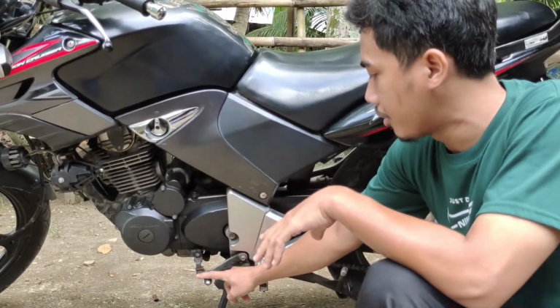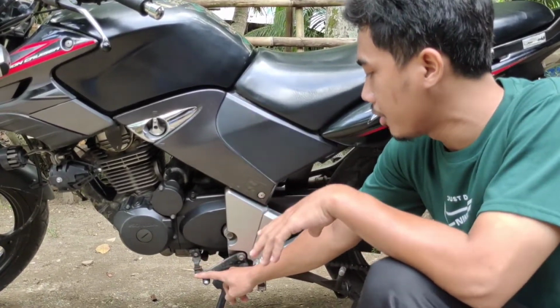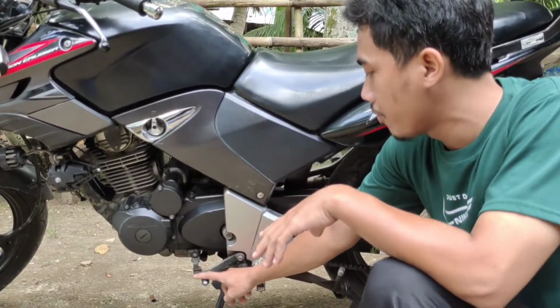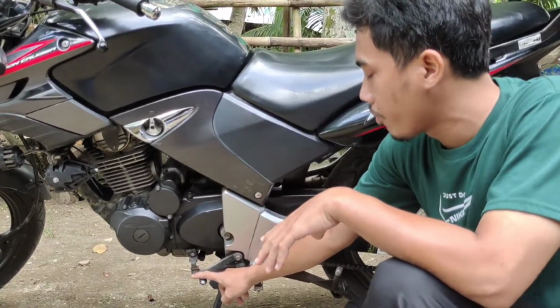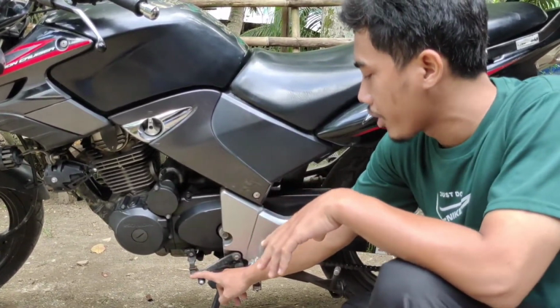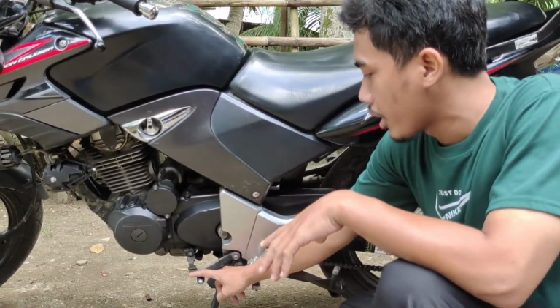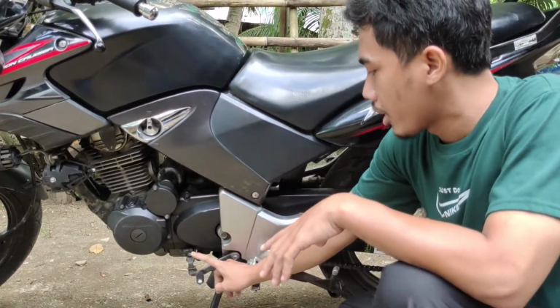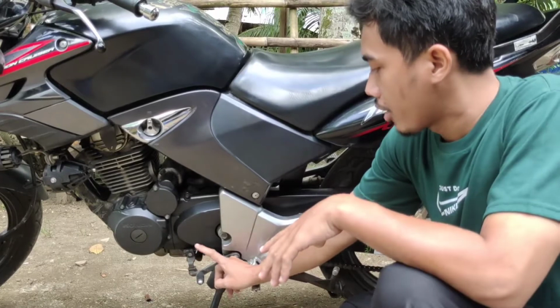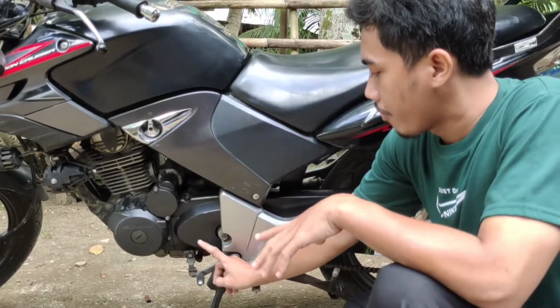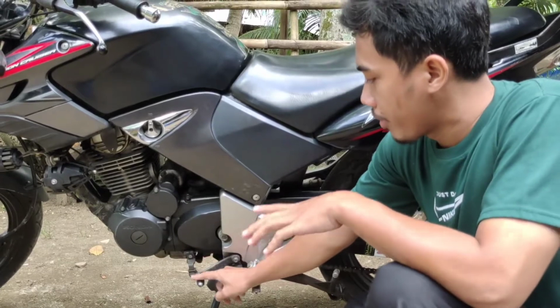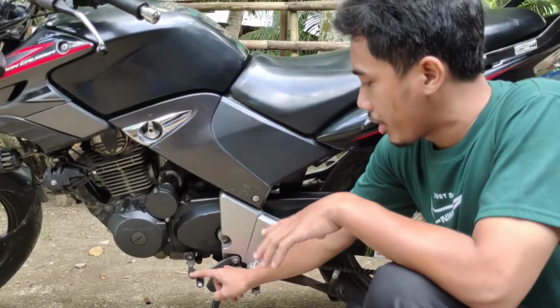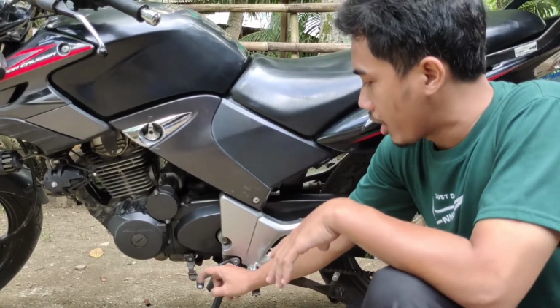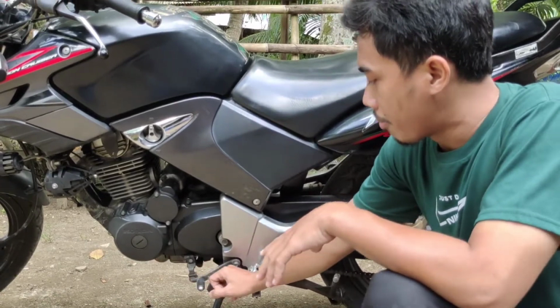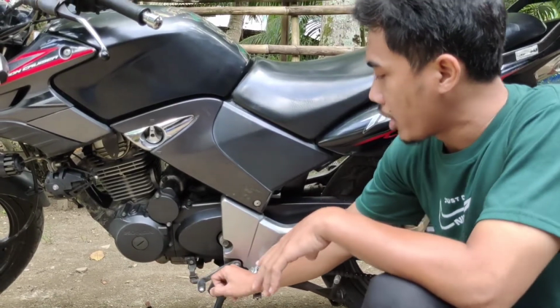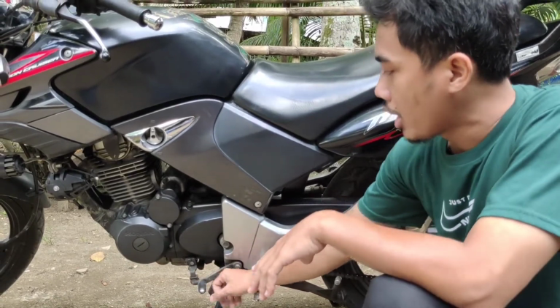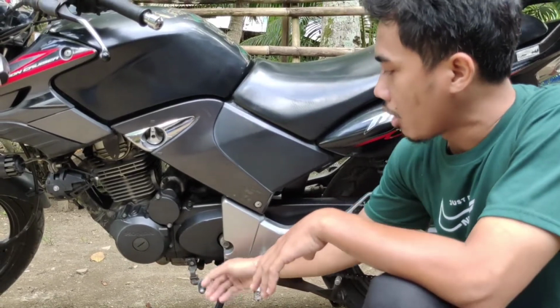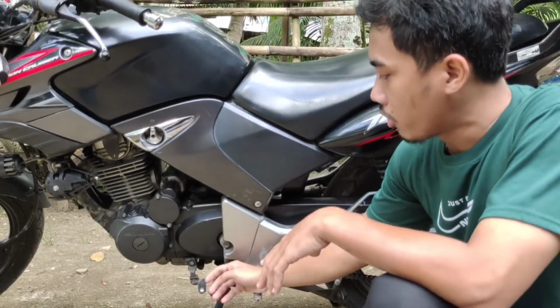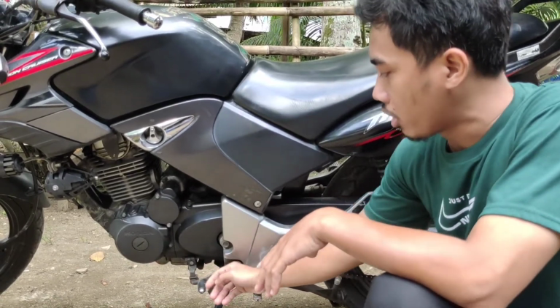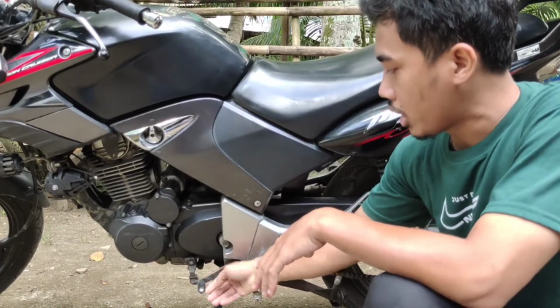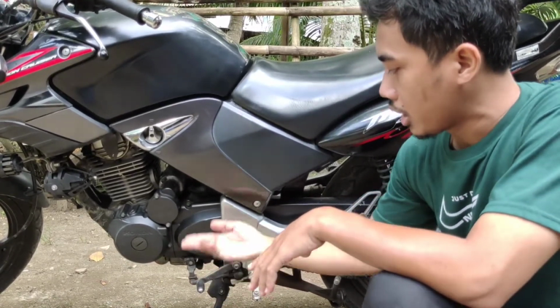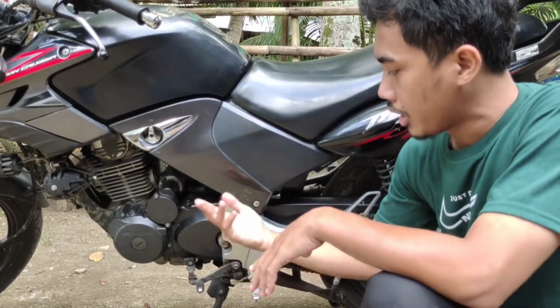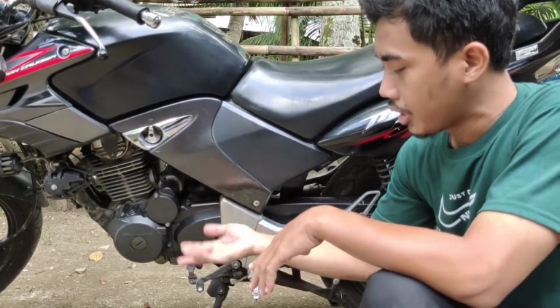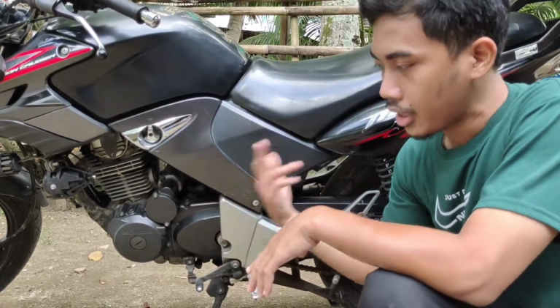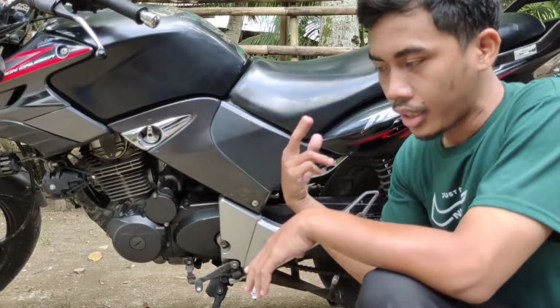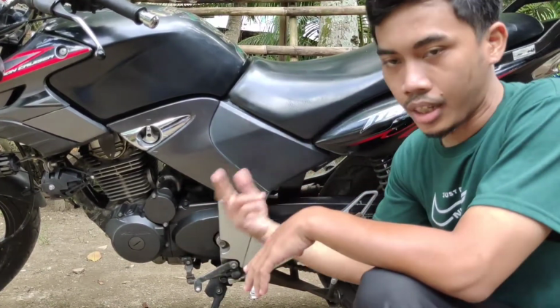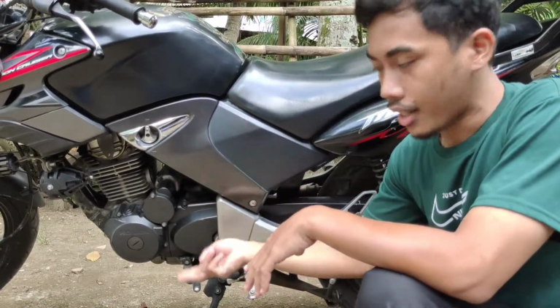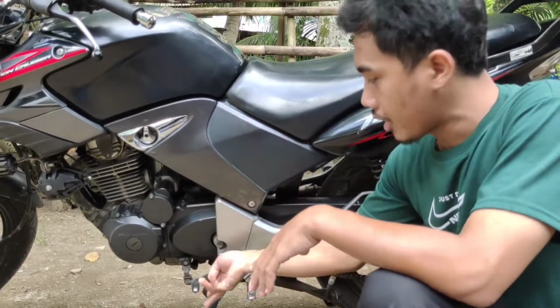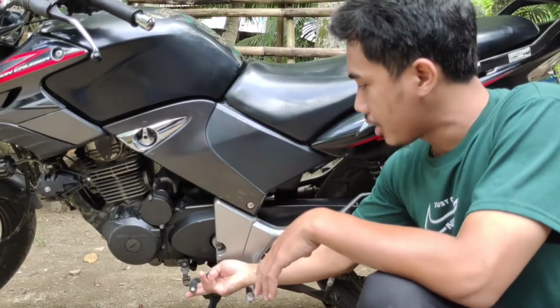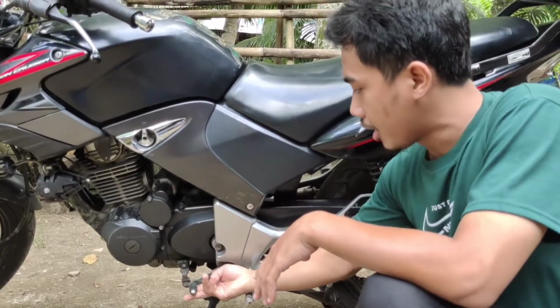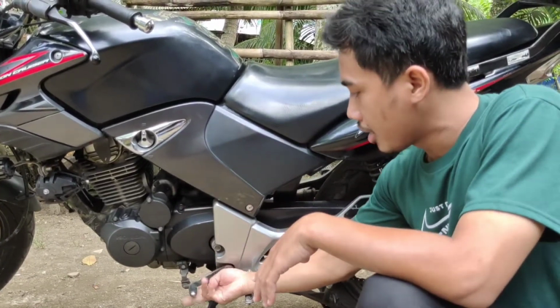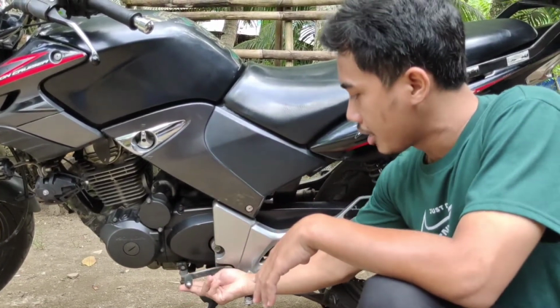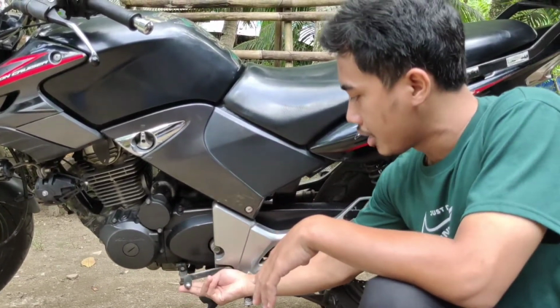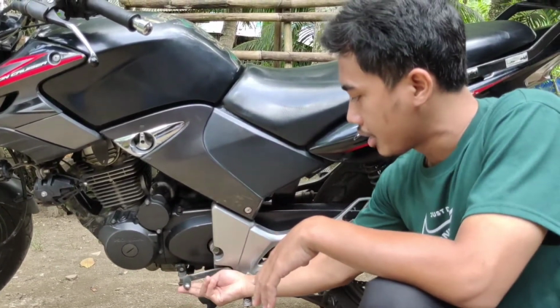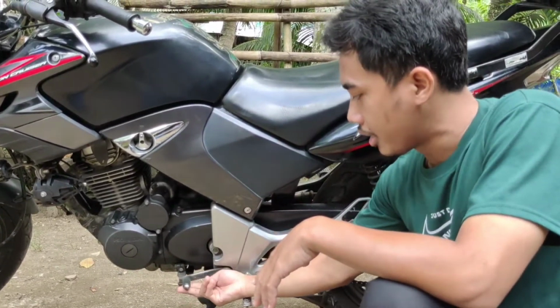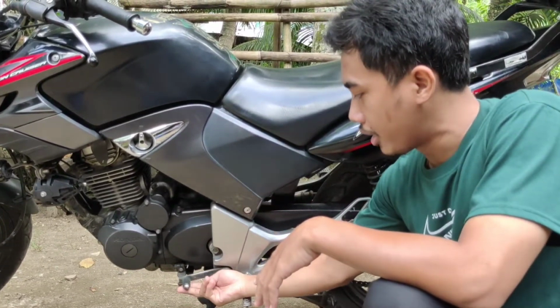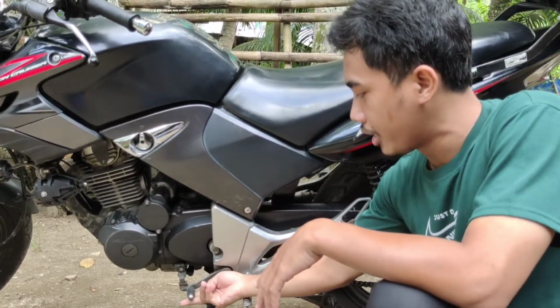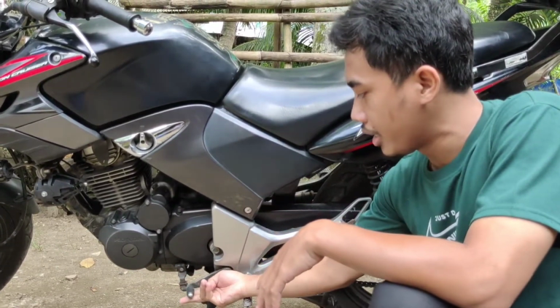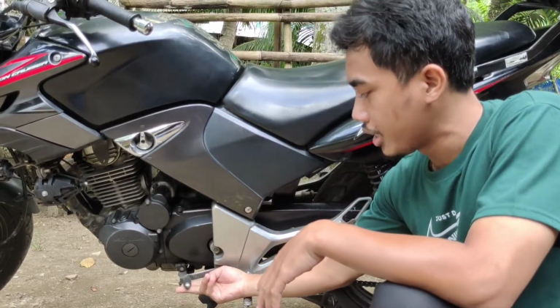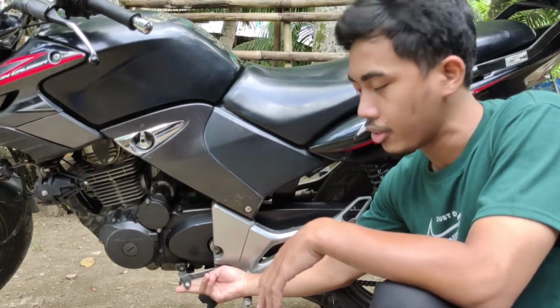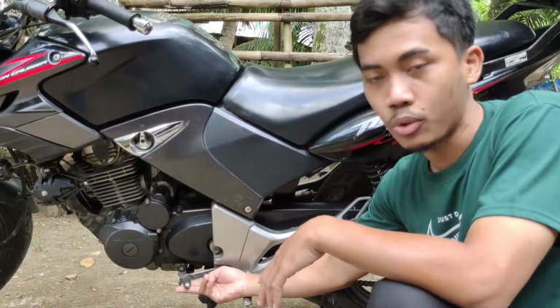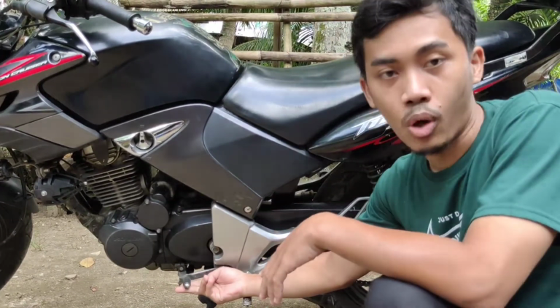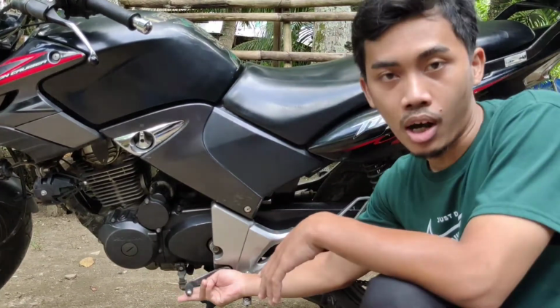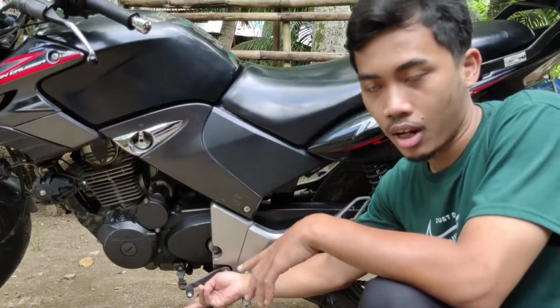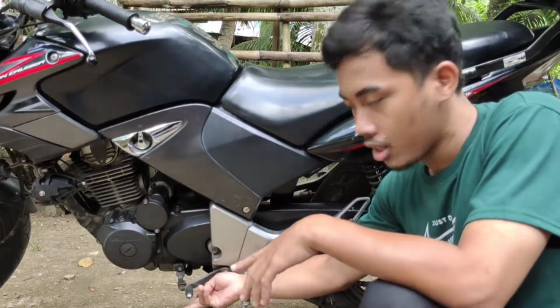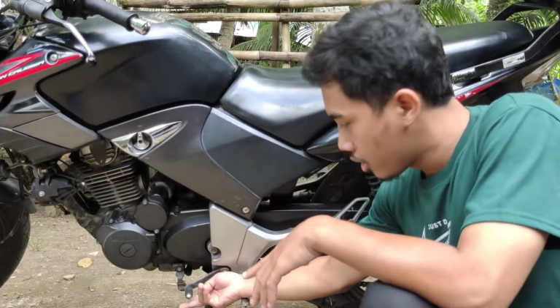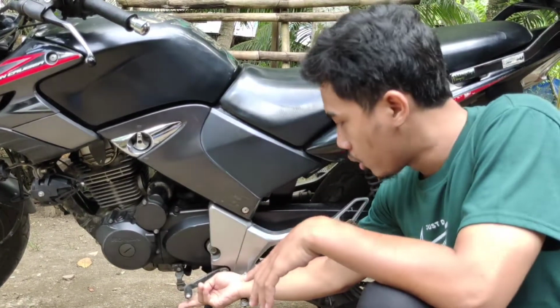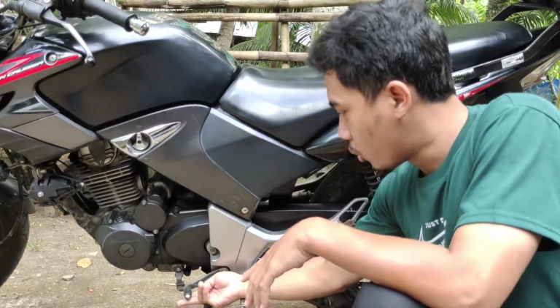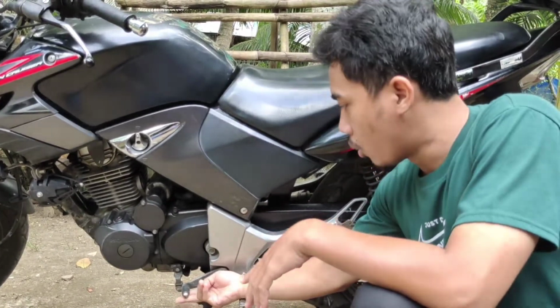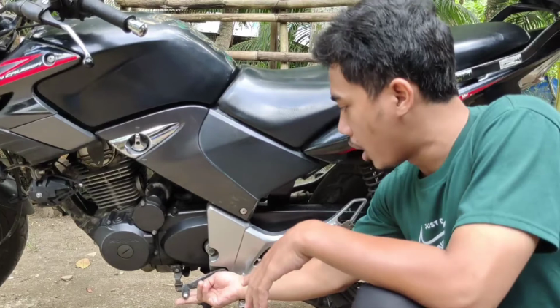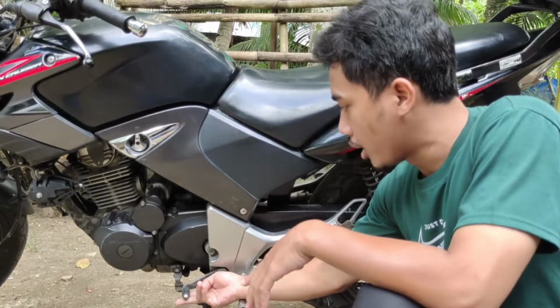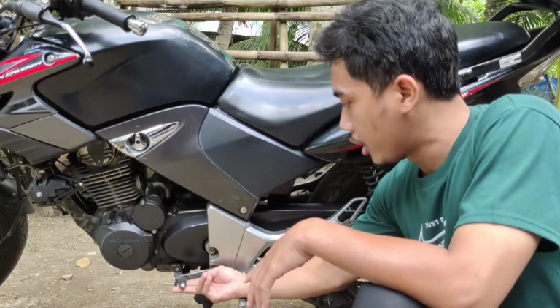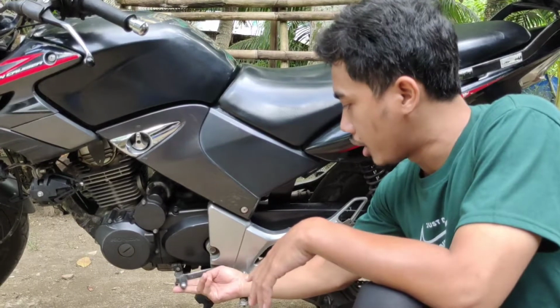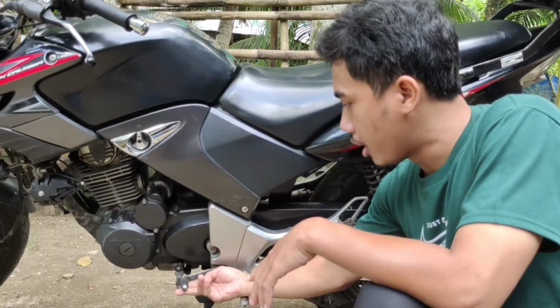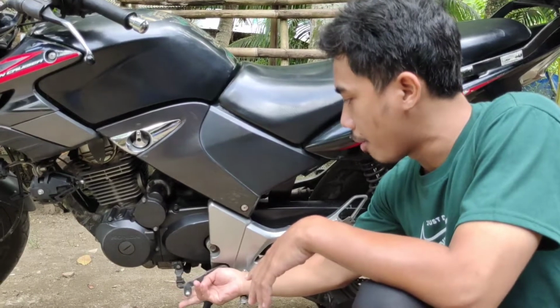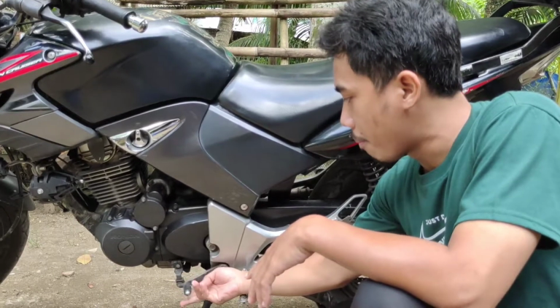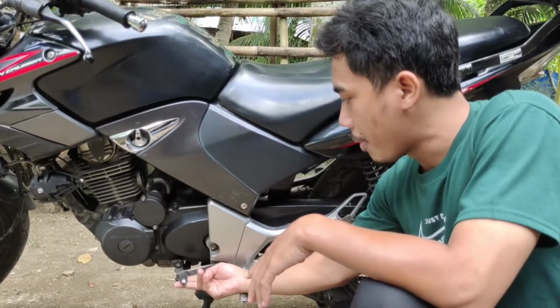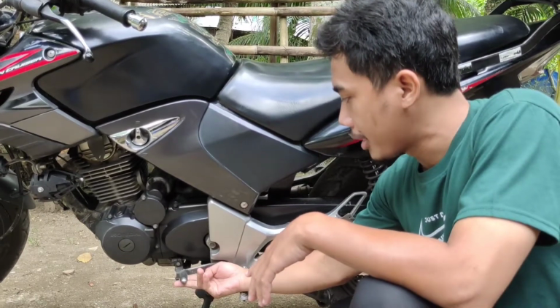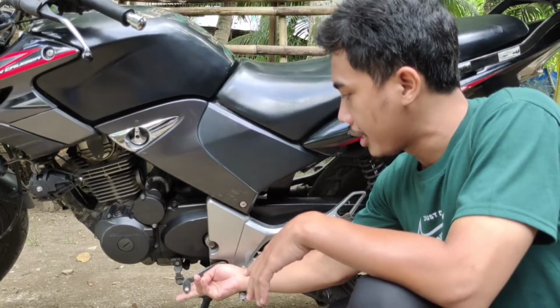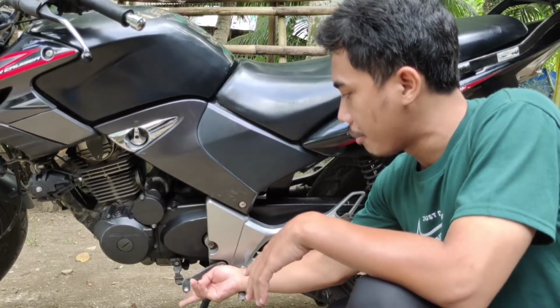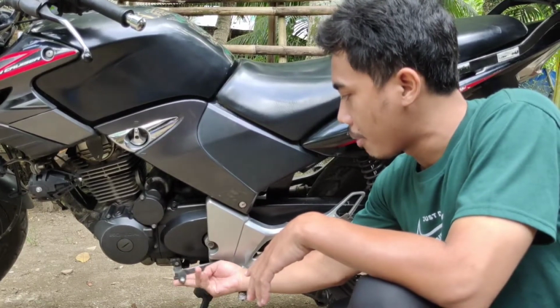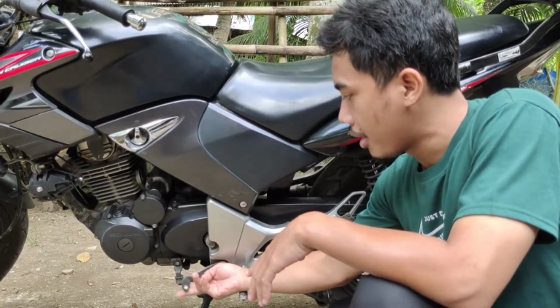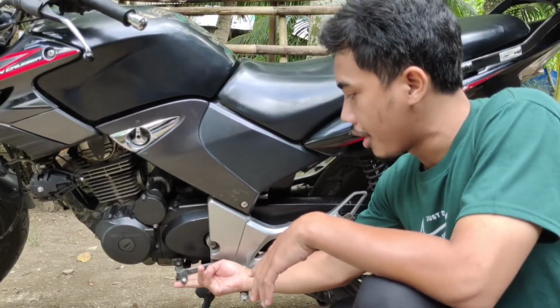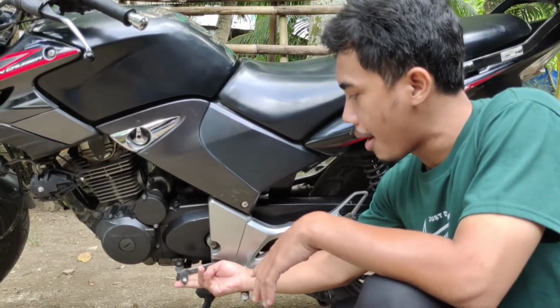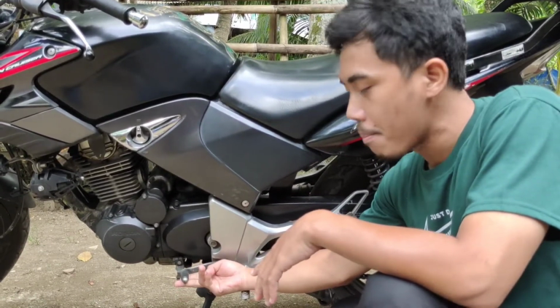Satu. Kemudian kalau untuk ke atasnya, itu dua, tiga, empat, lima, enam.